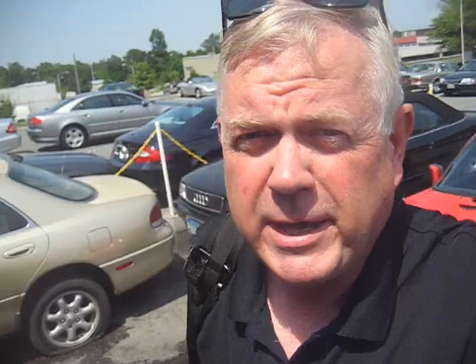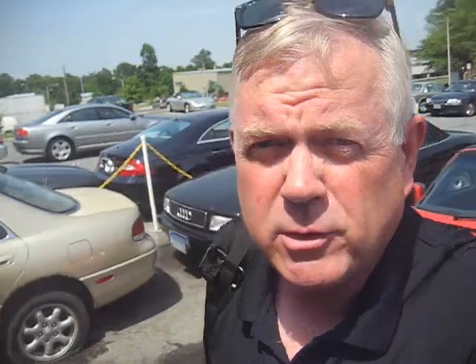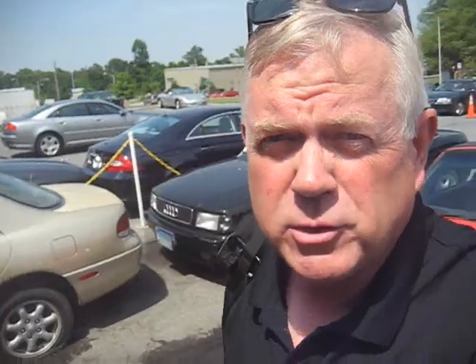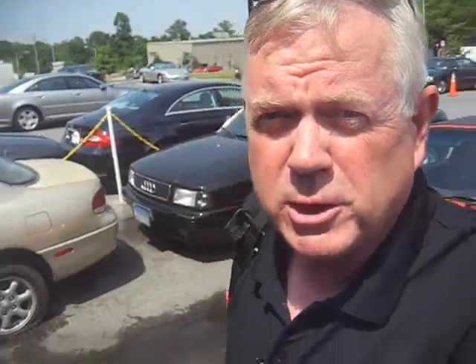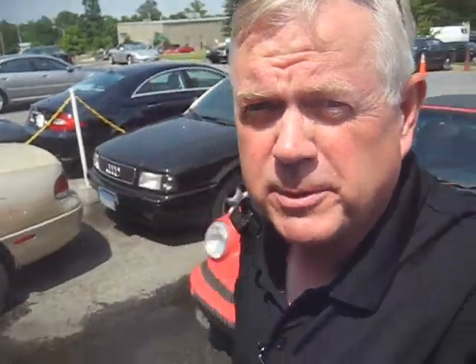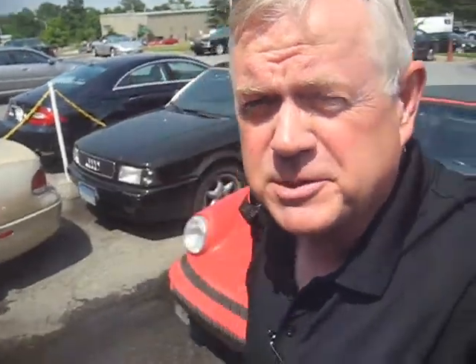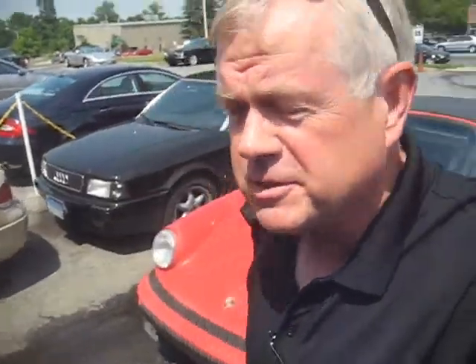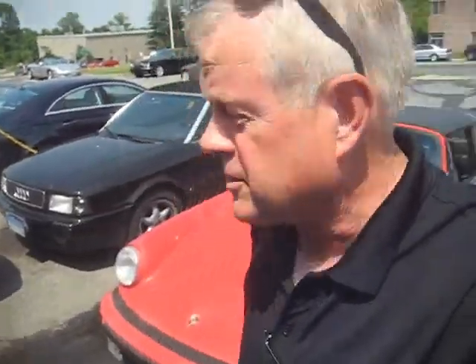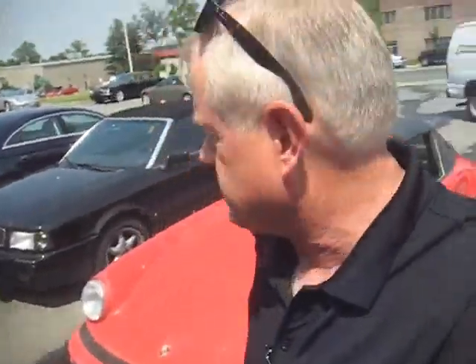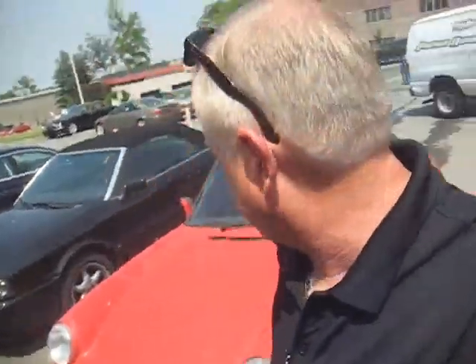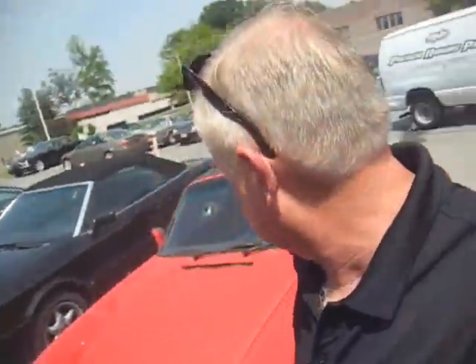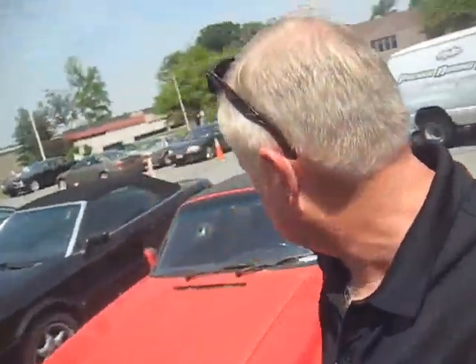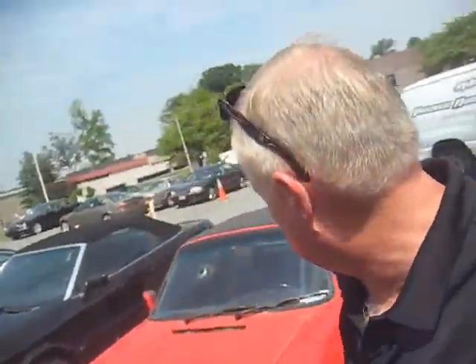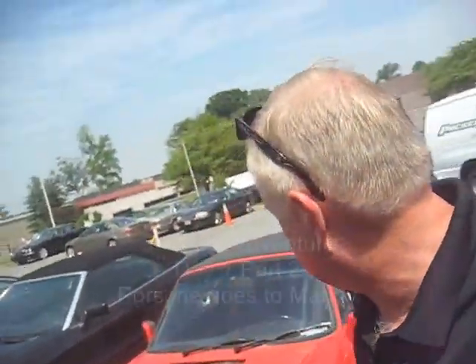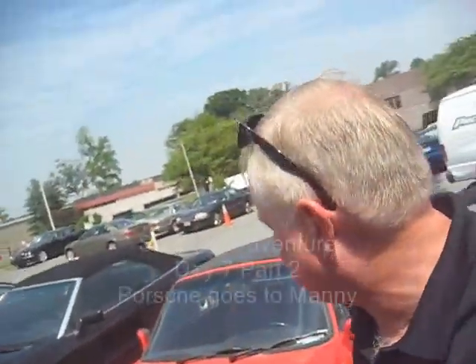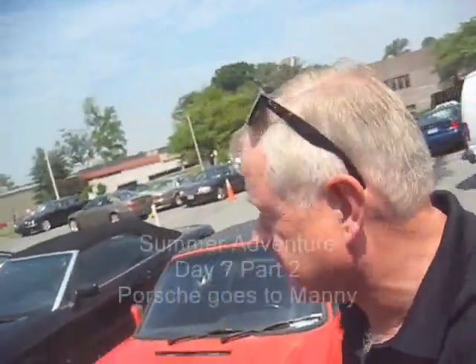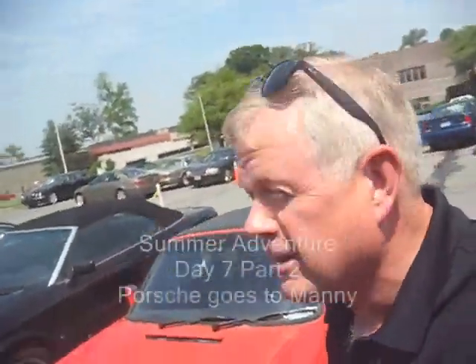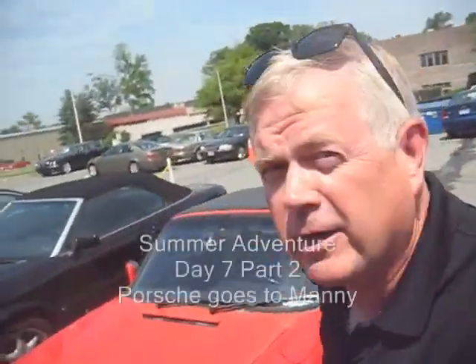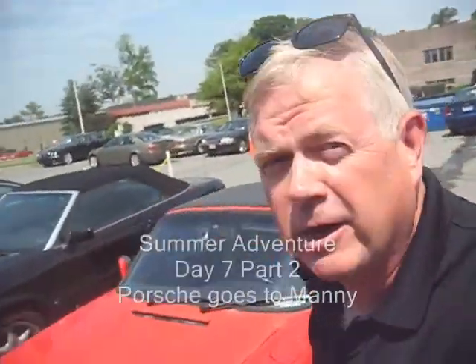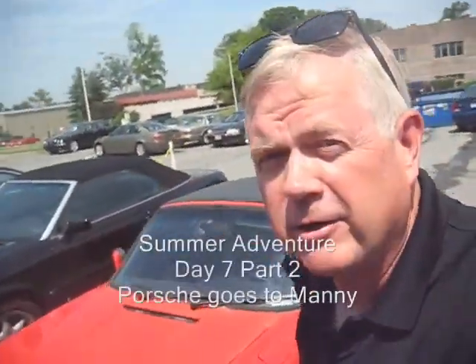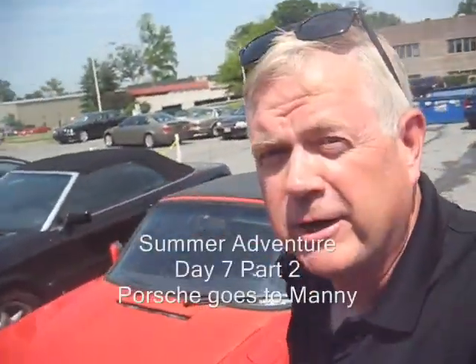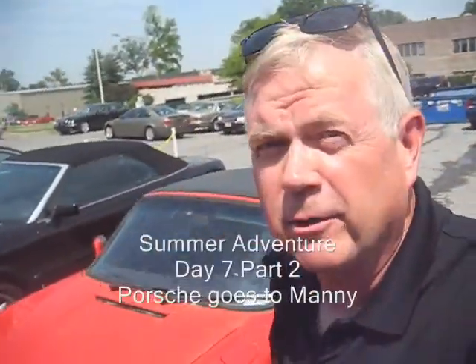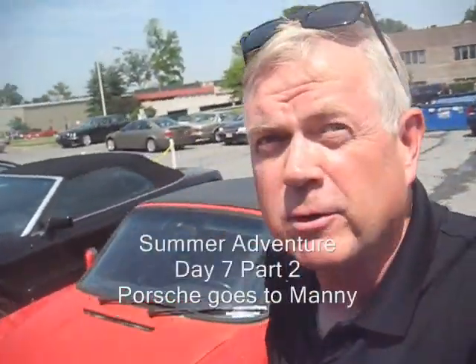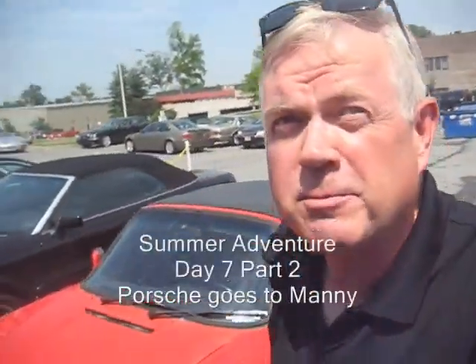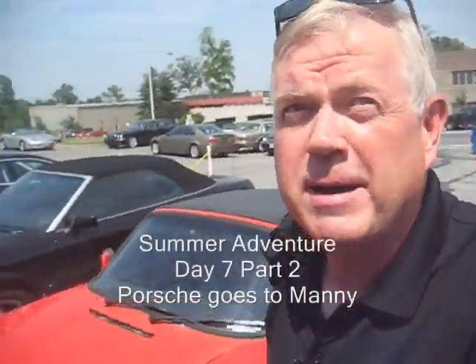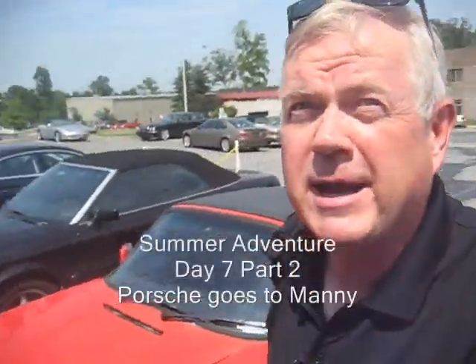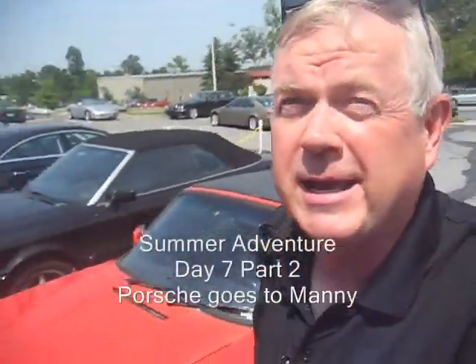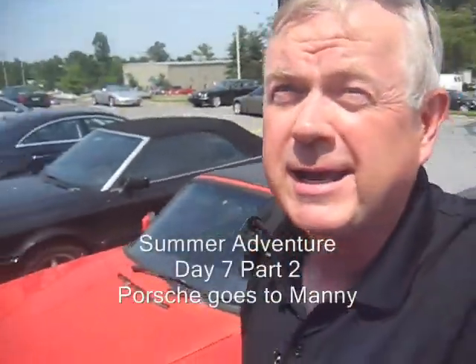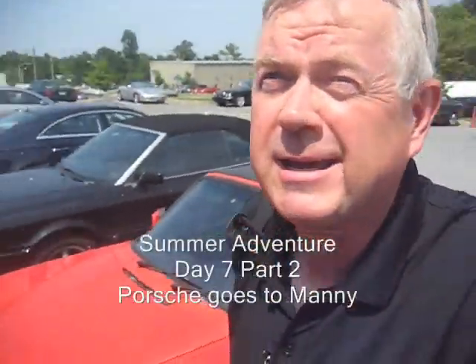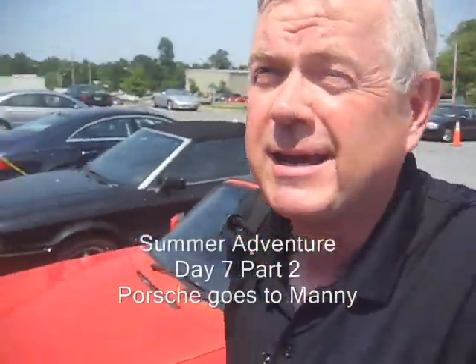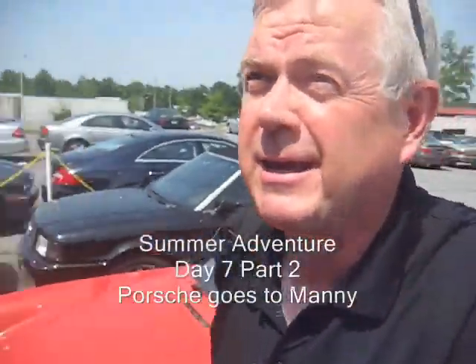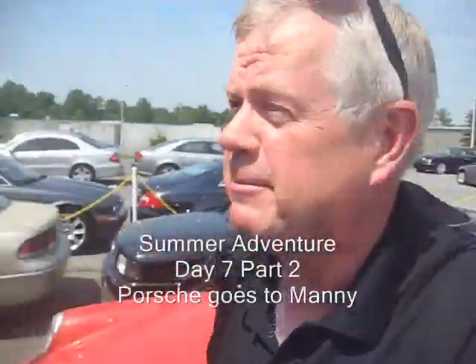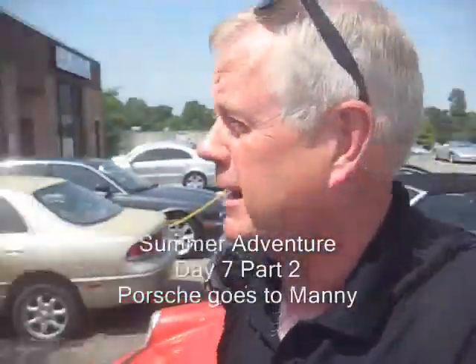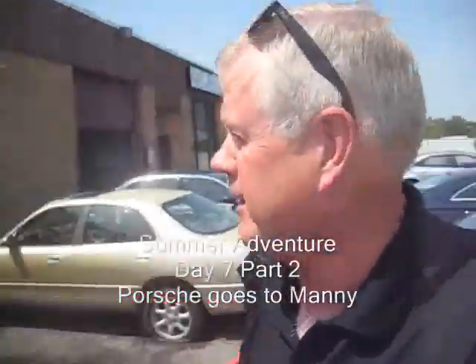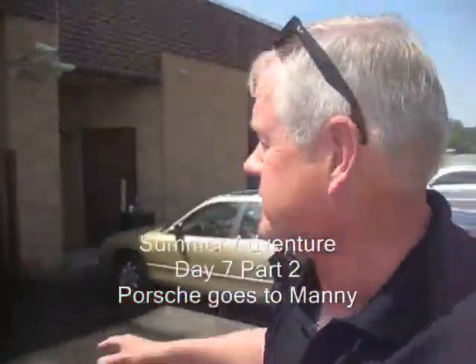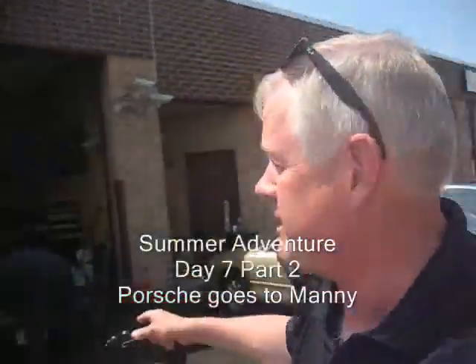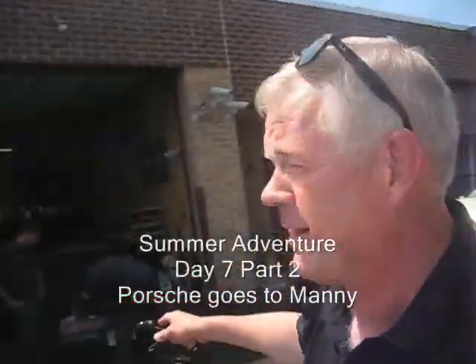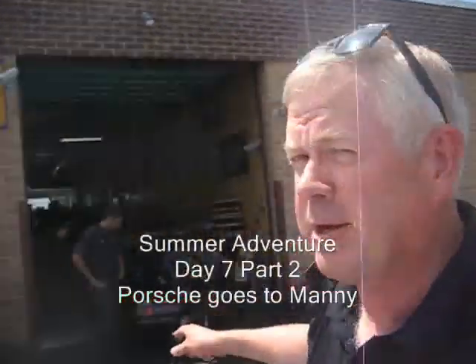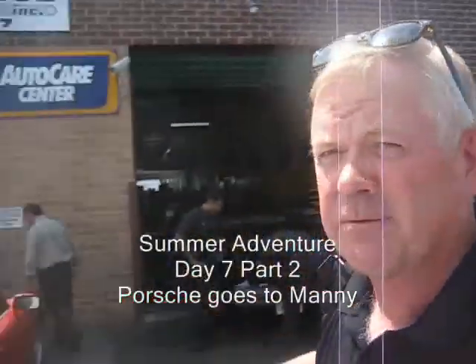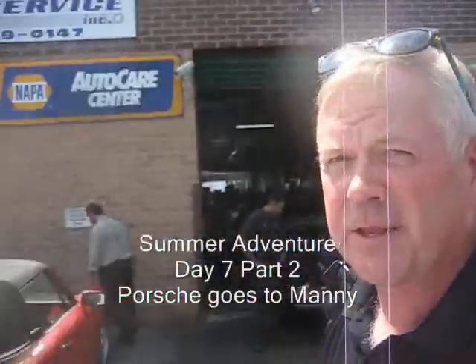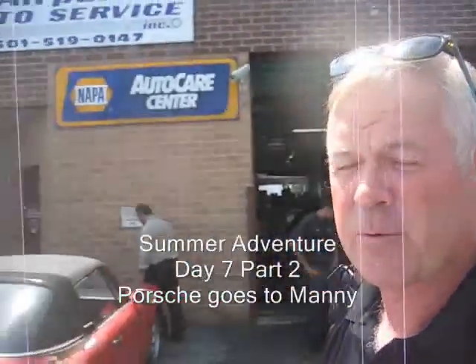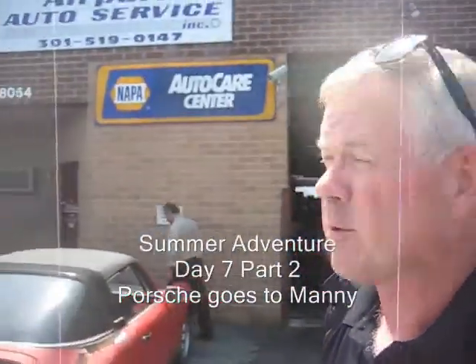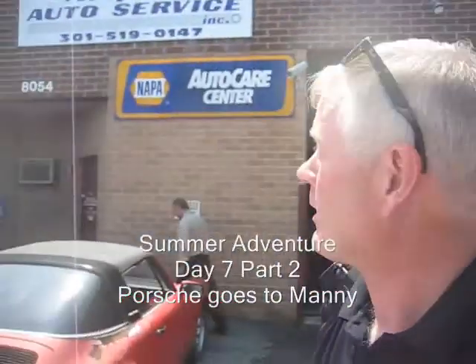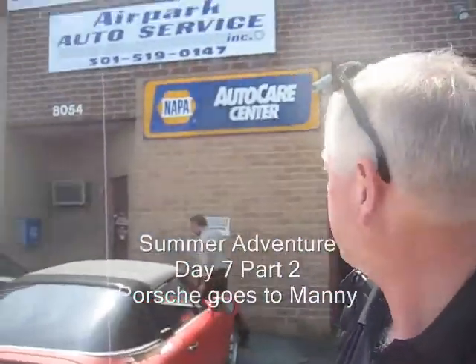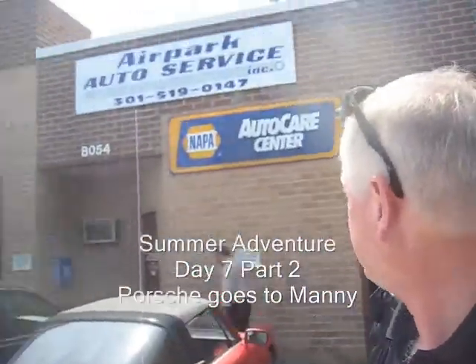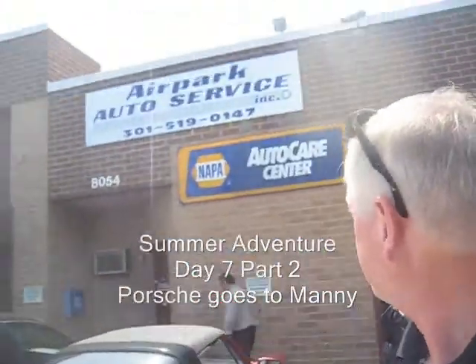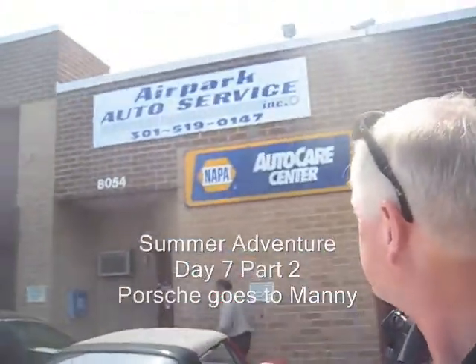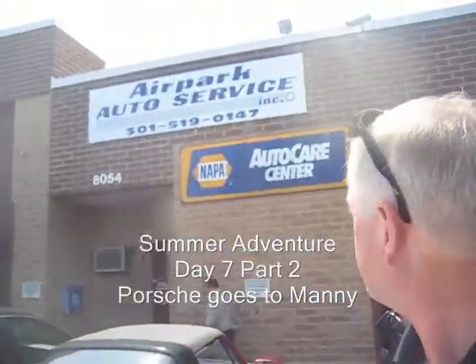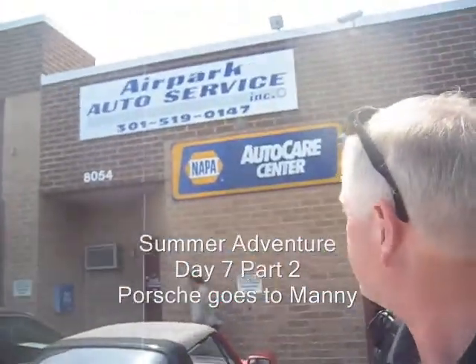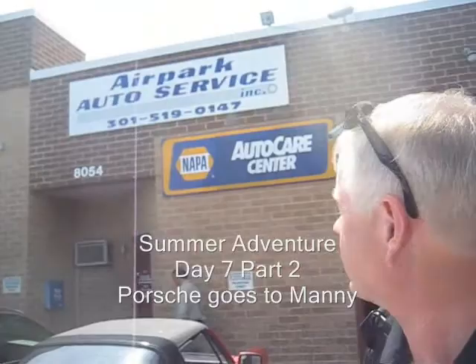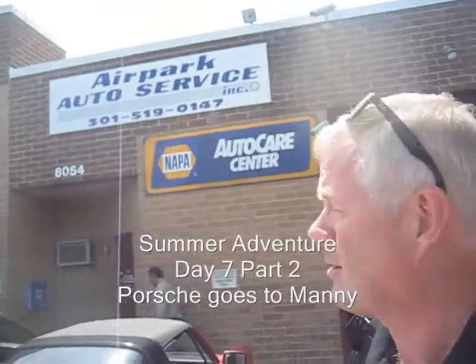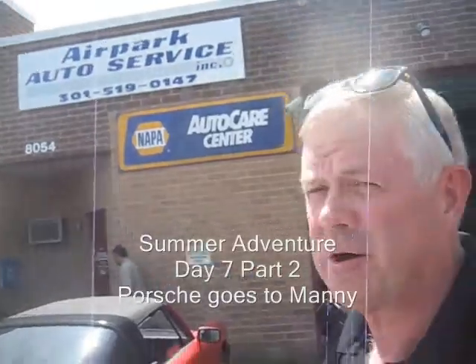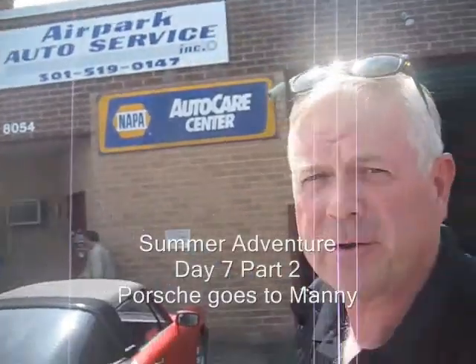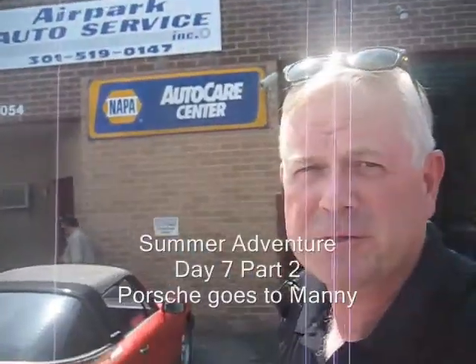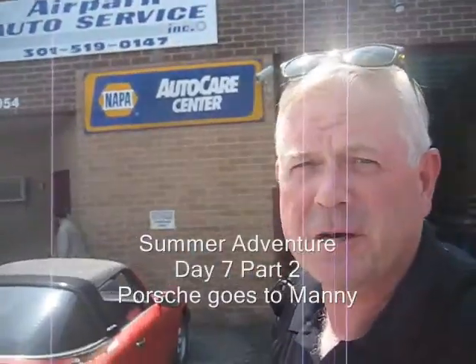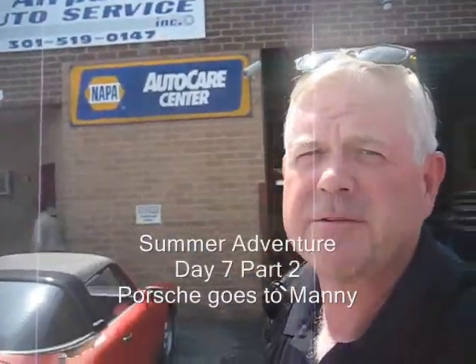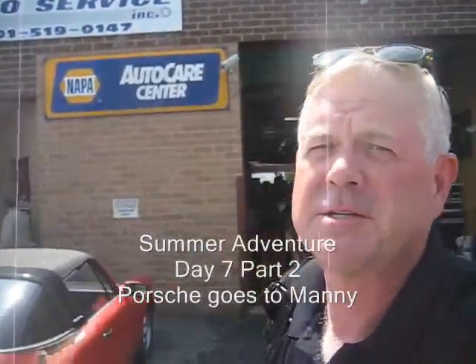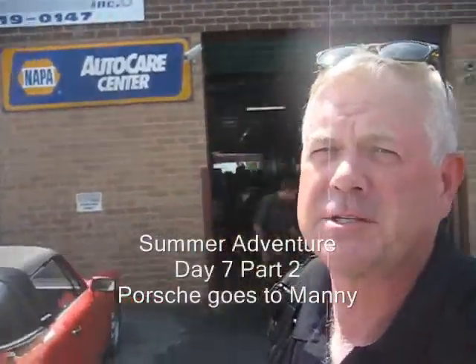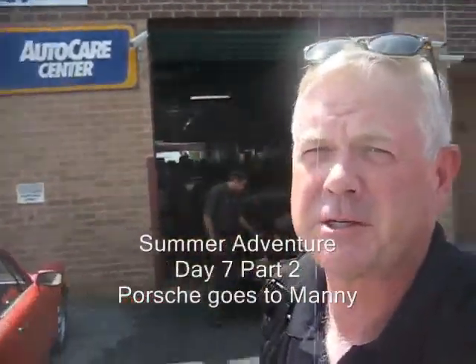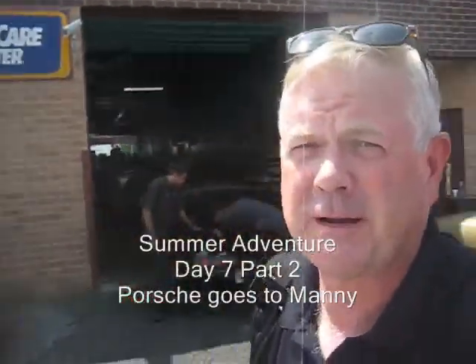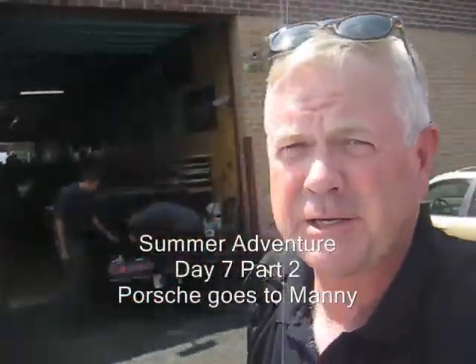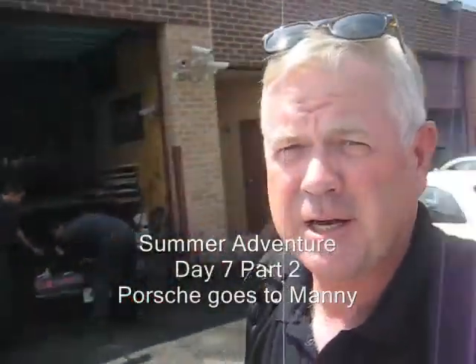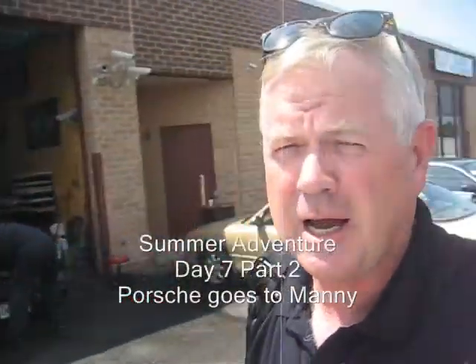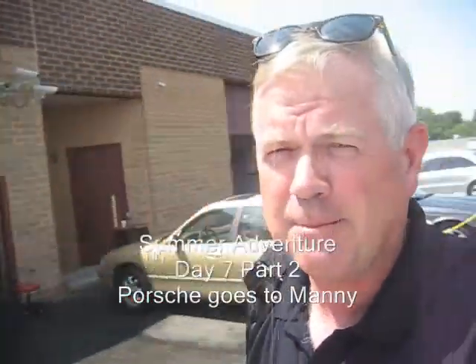Hey YouTubers, this is Bill. I'm leaving my car here with Manny. That's Manny over there working at the Air Park Auto Service. Does a great job.